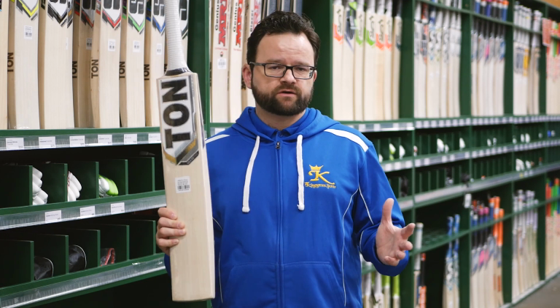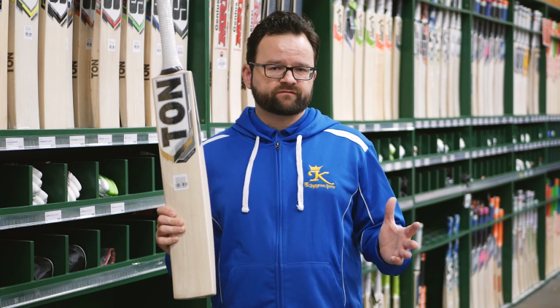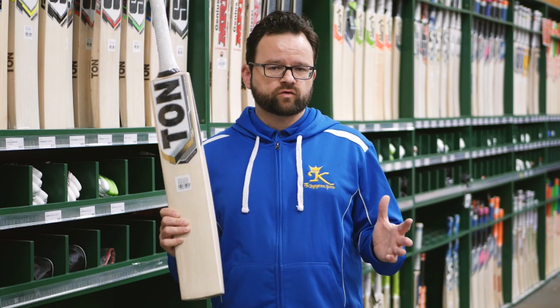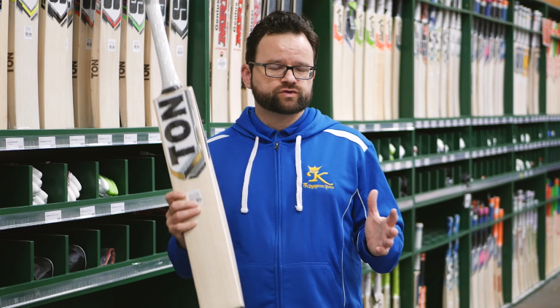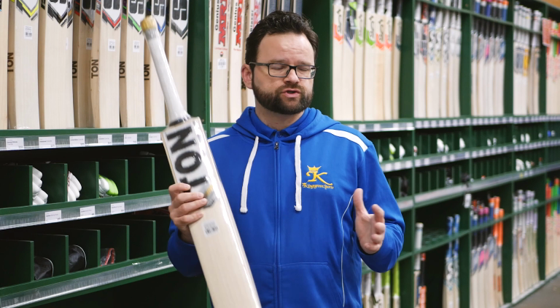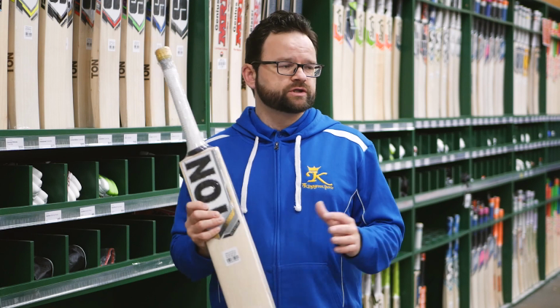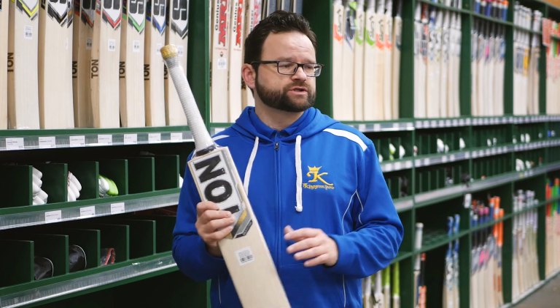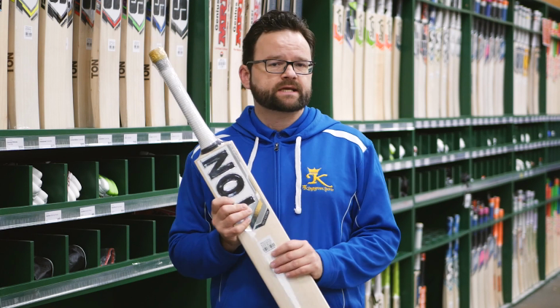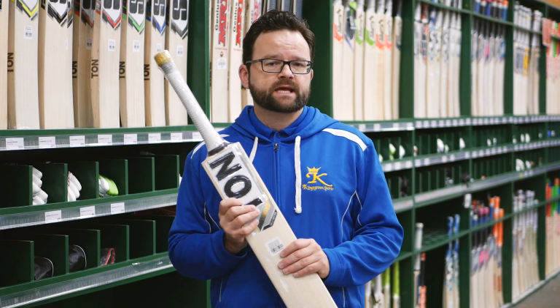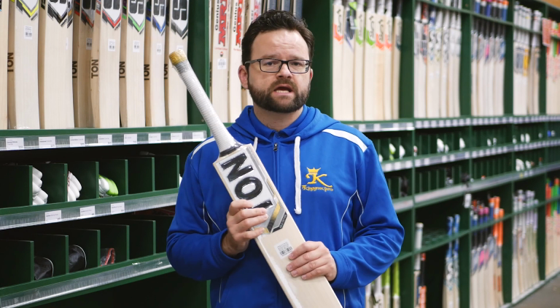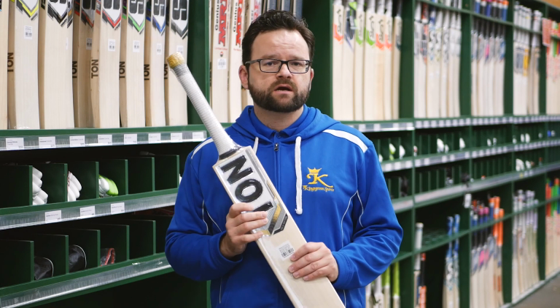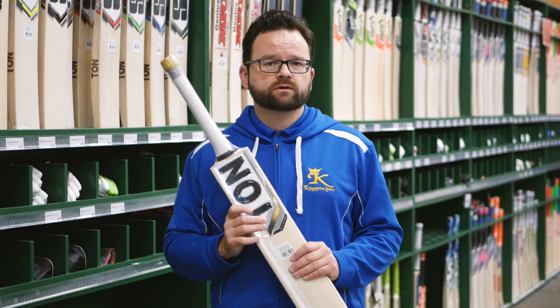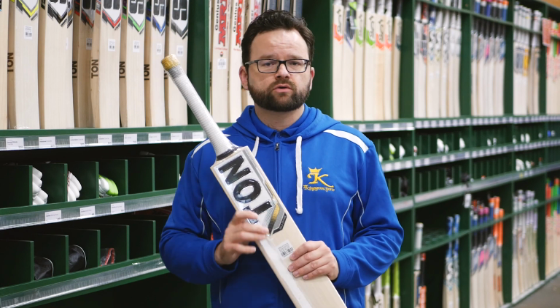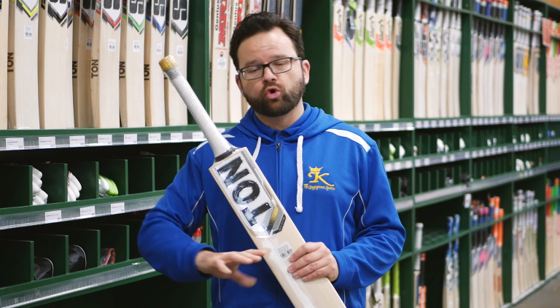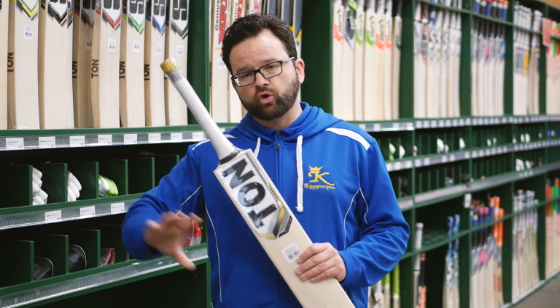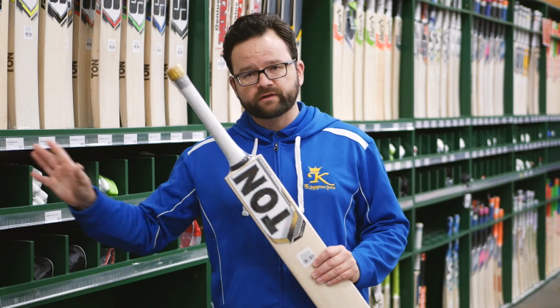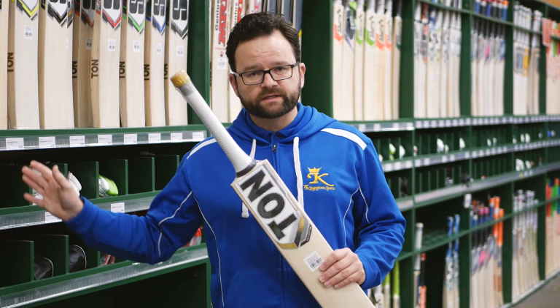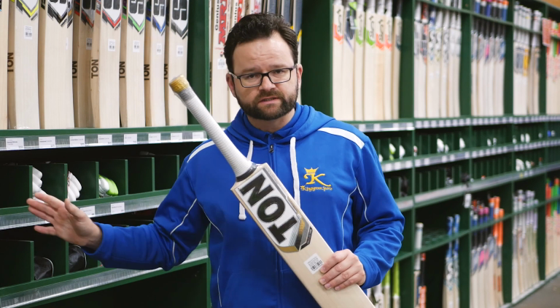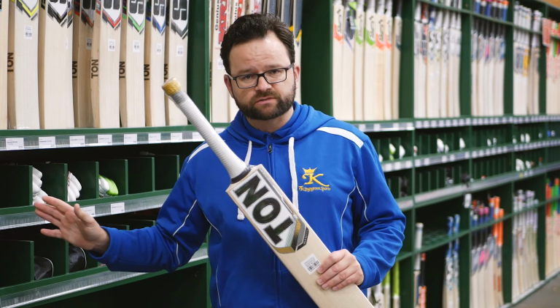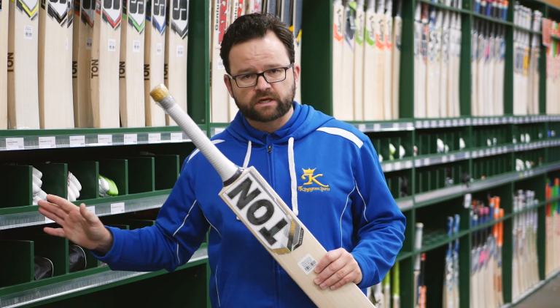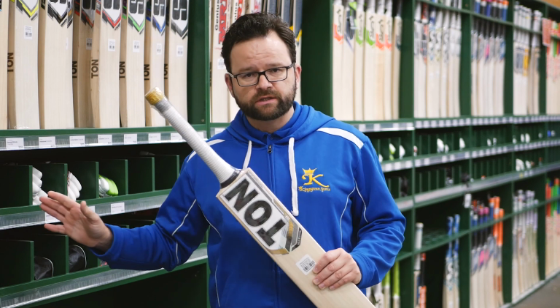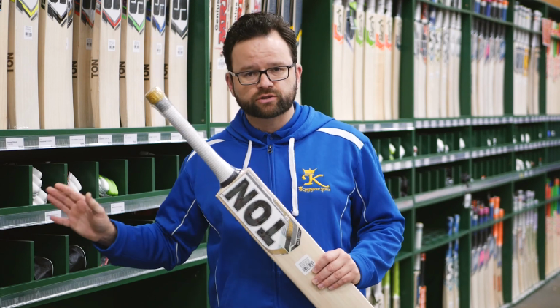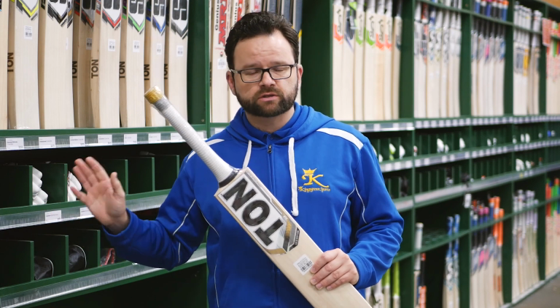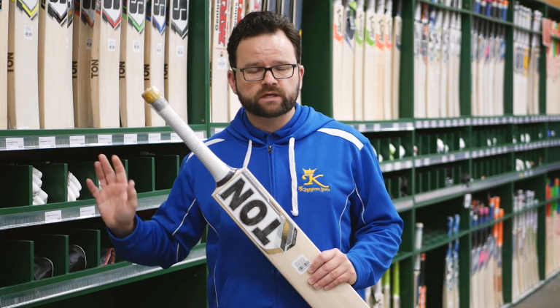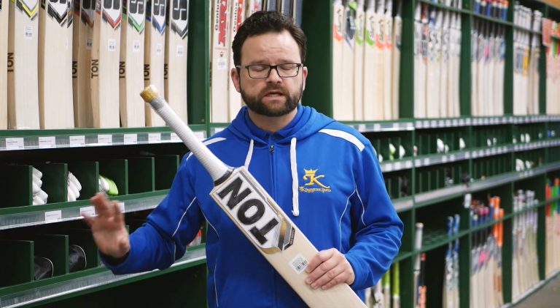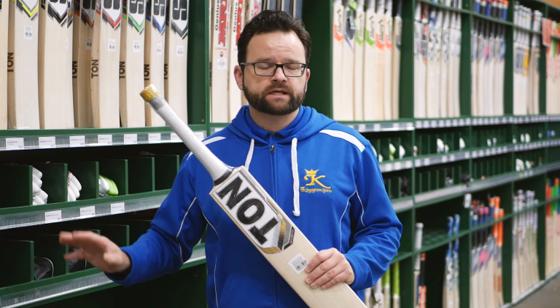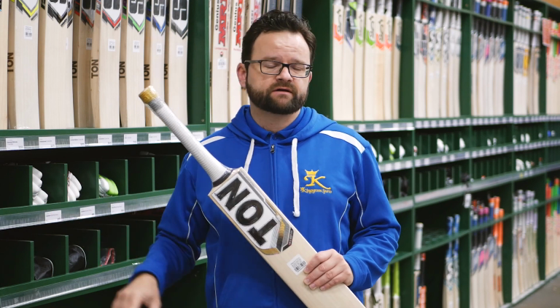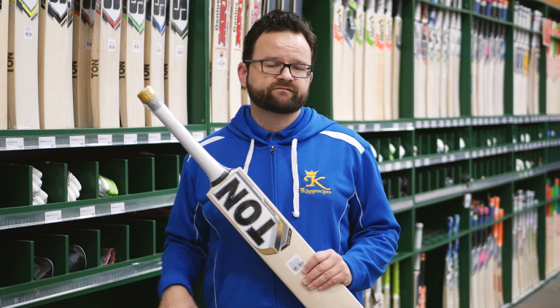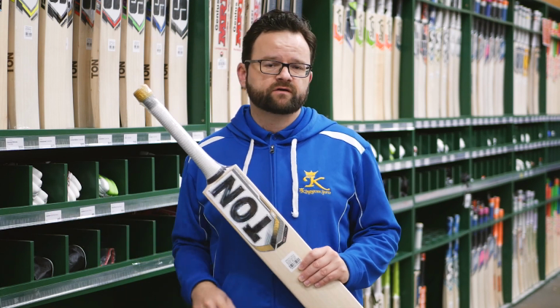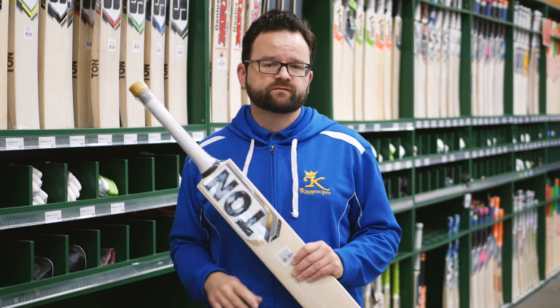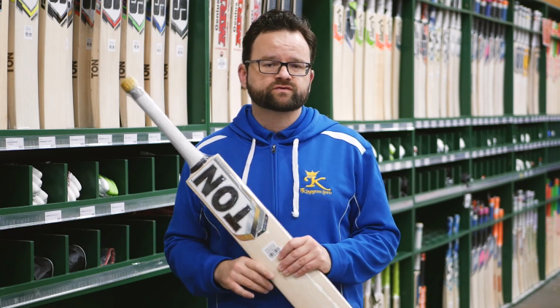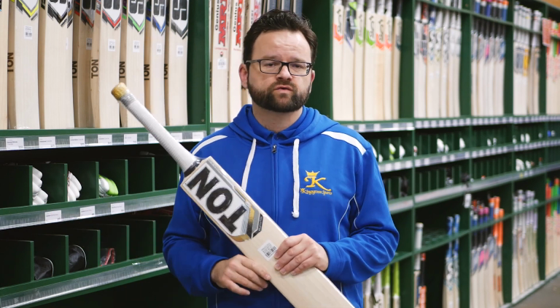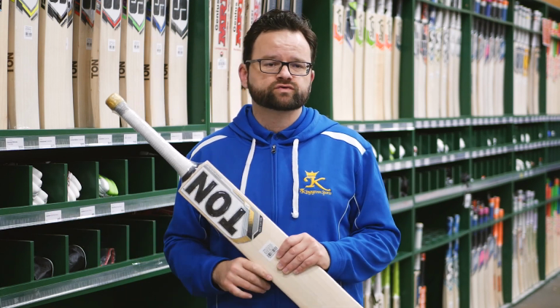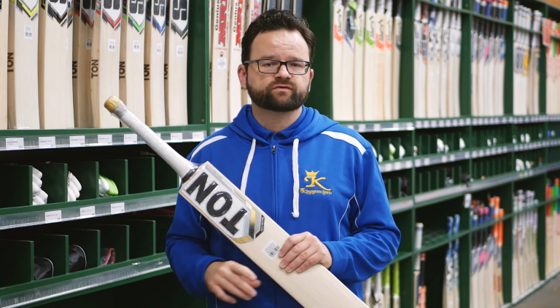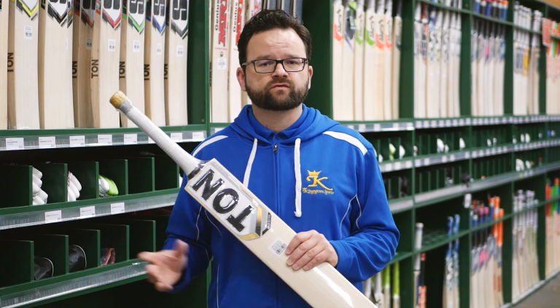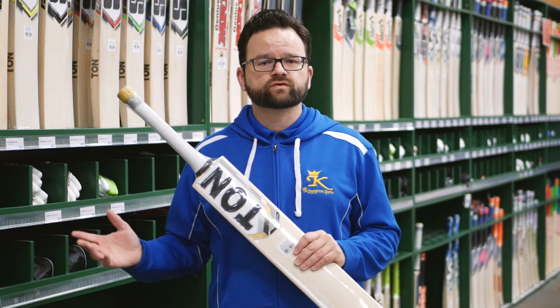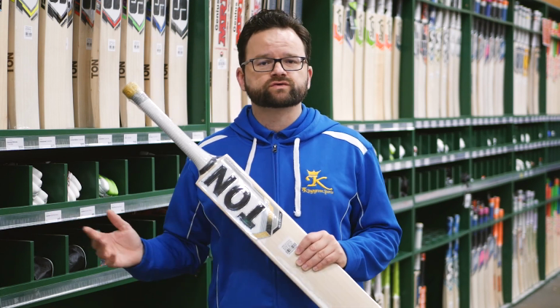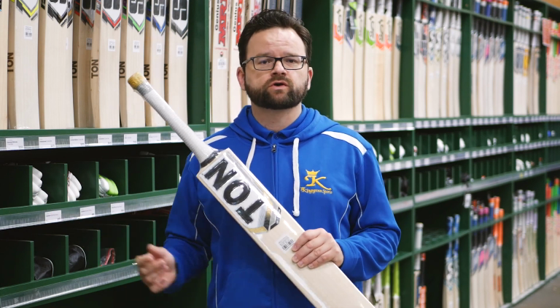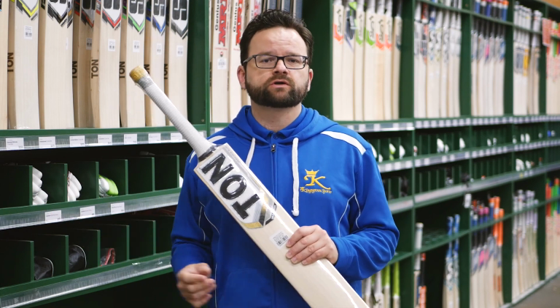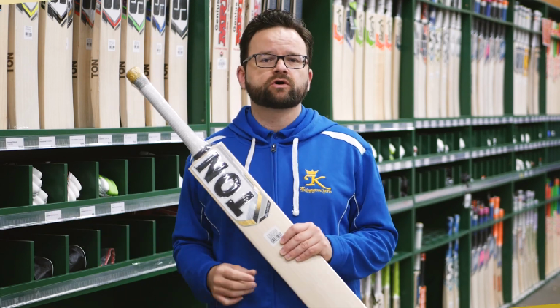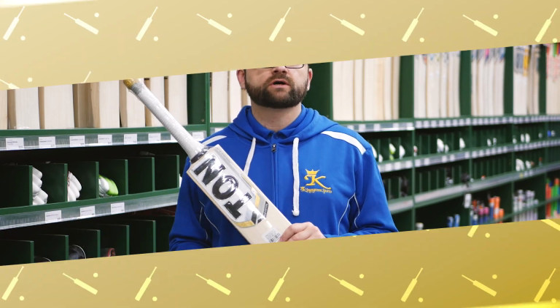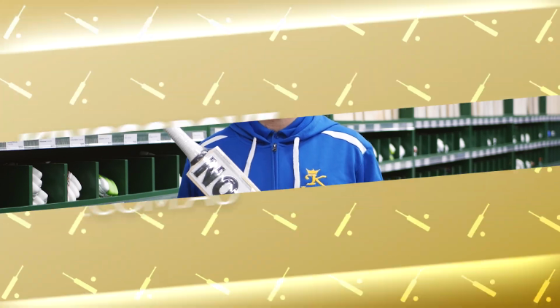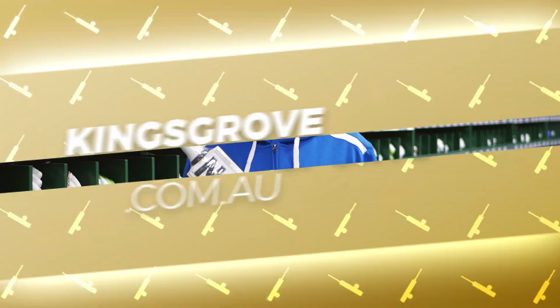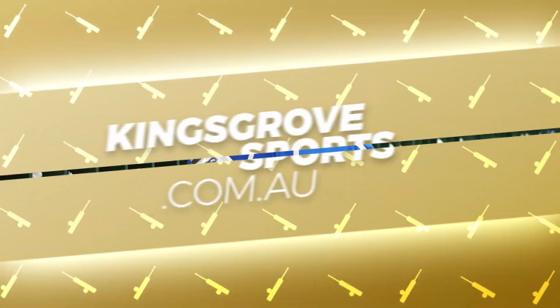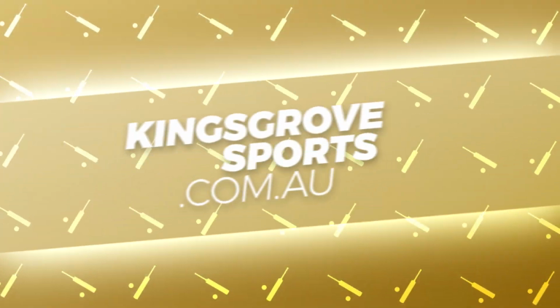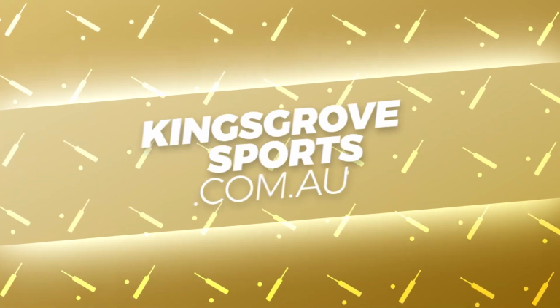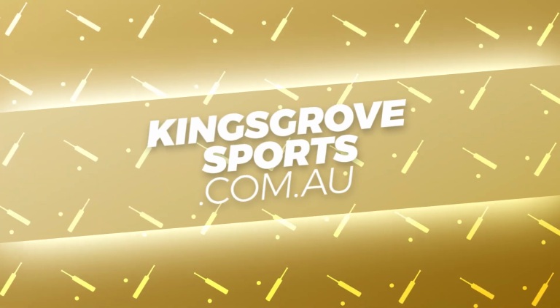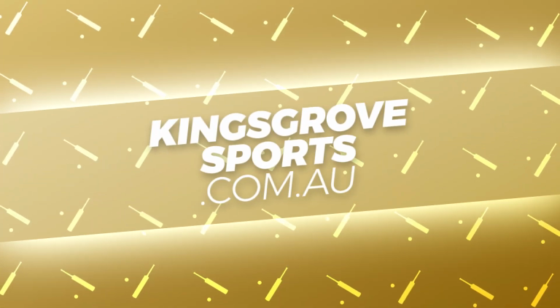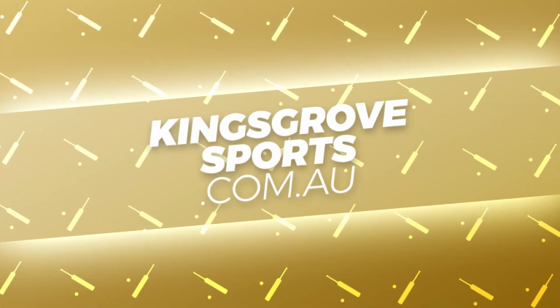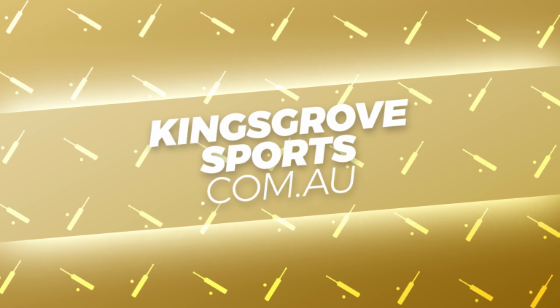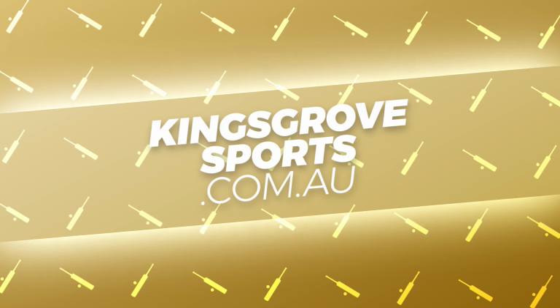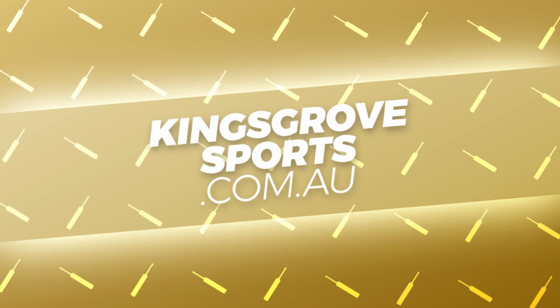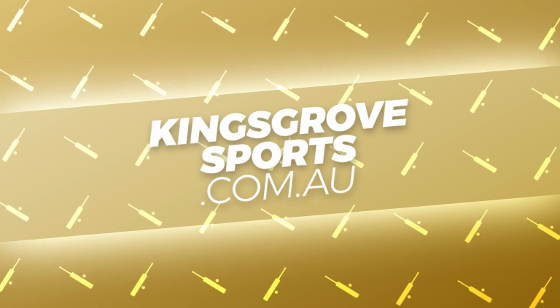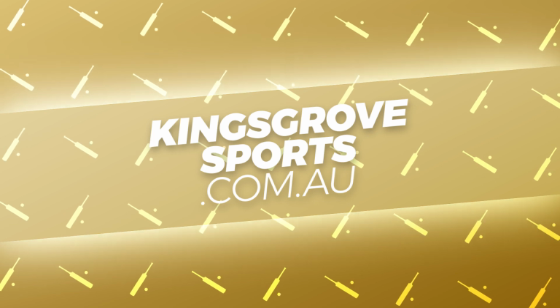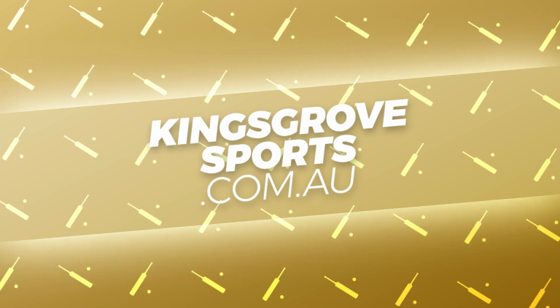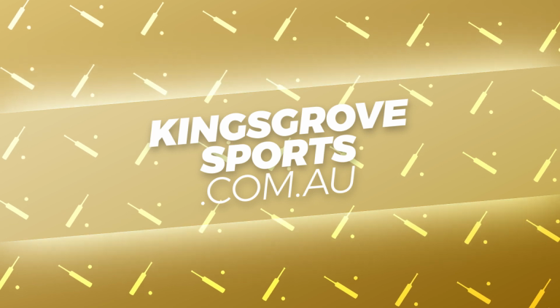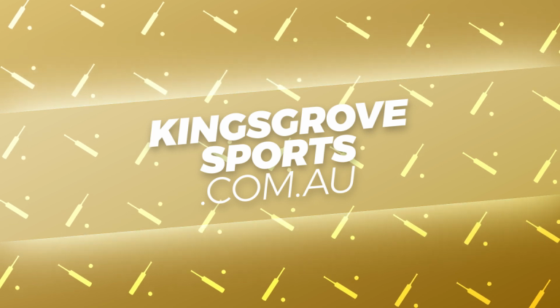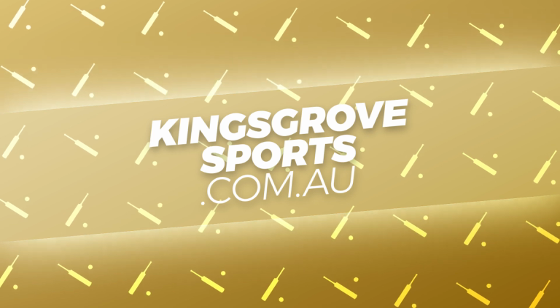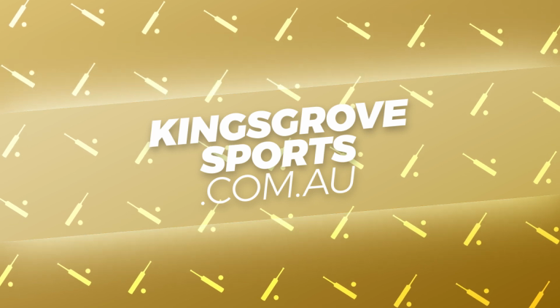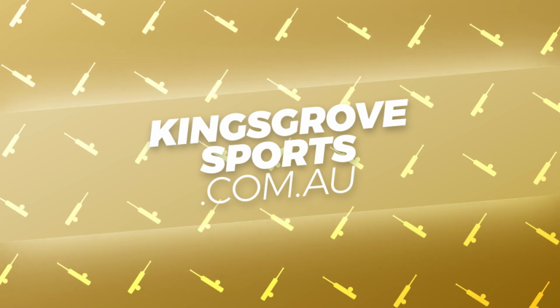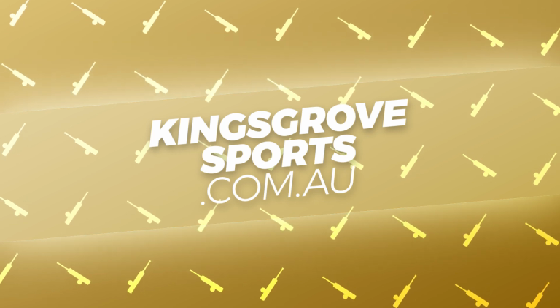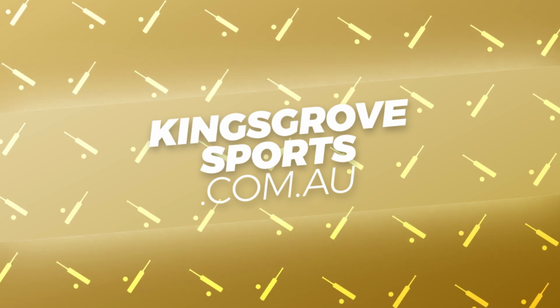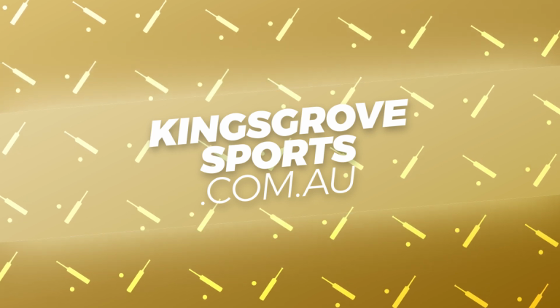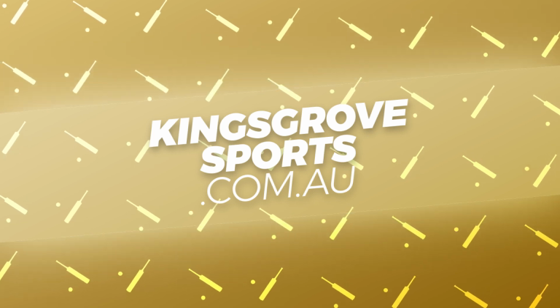You can check out all the SS range at our five stores, or of course online at kingsgrovesports.com.au.